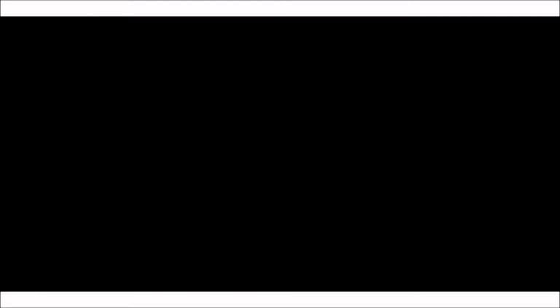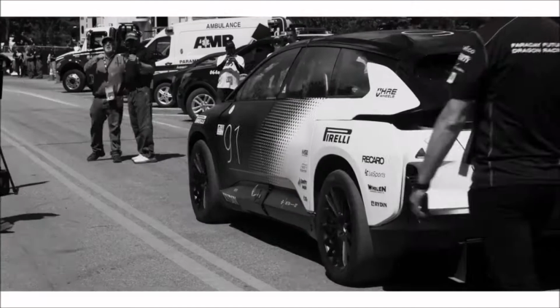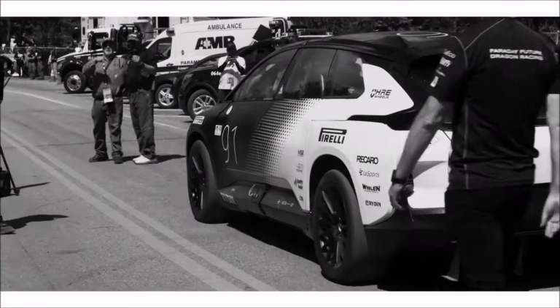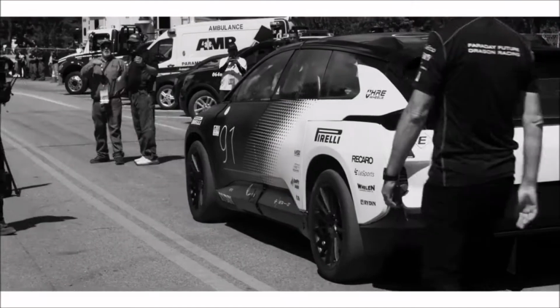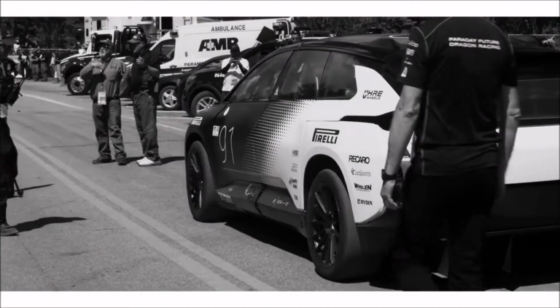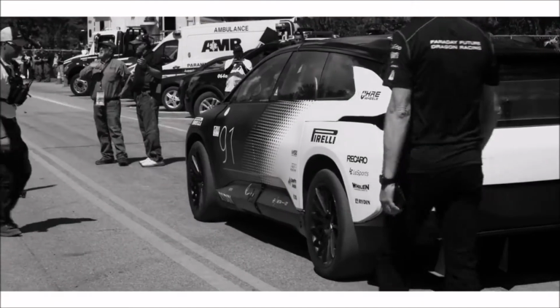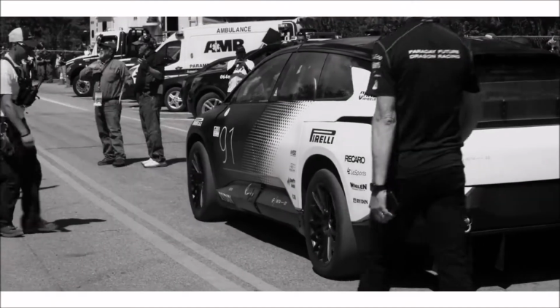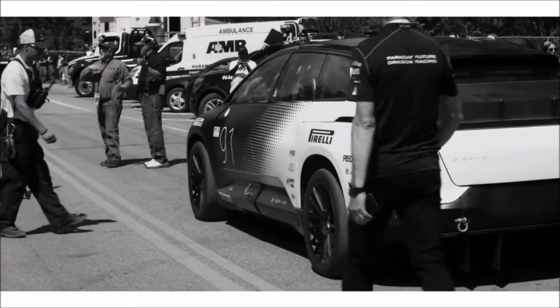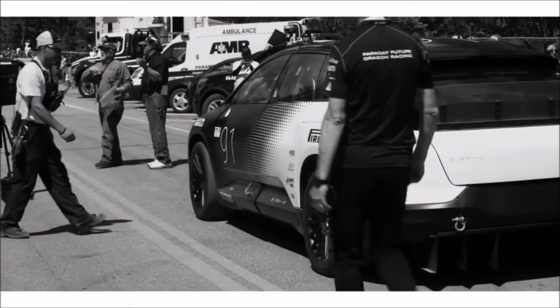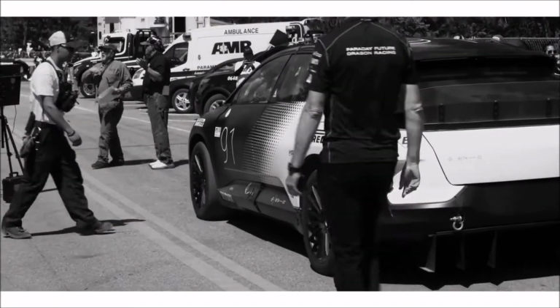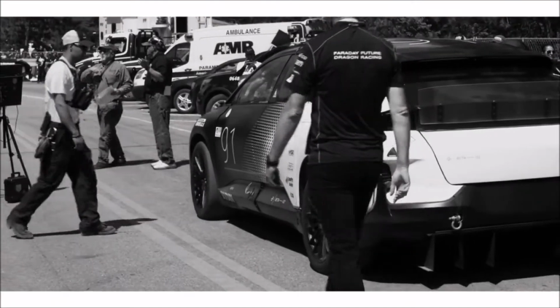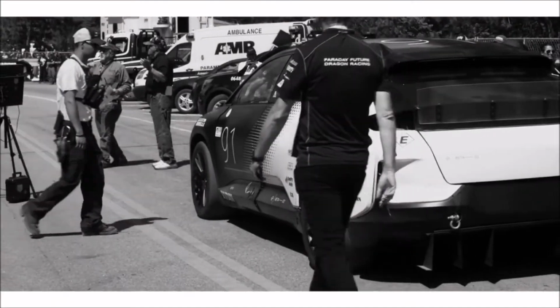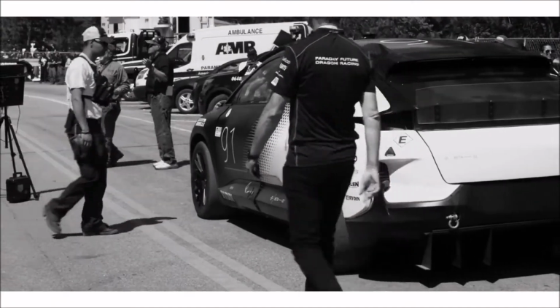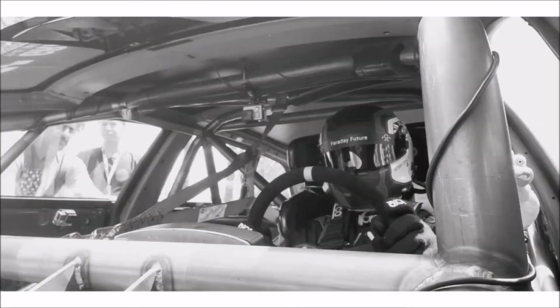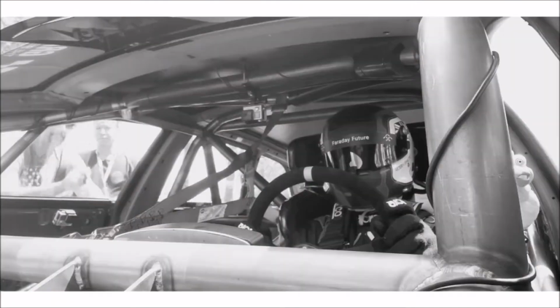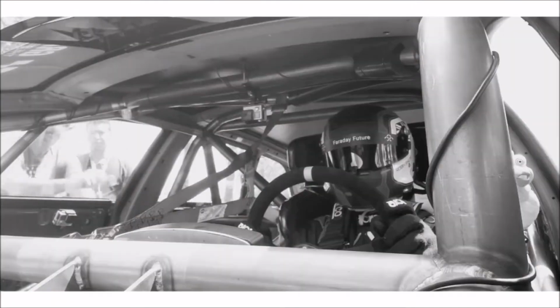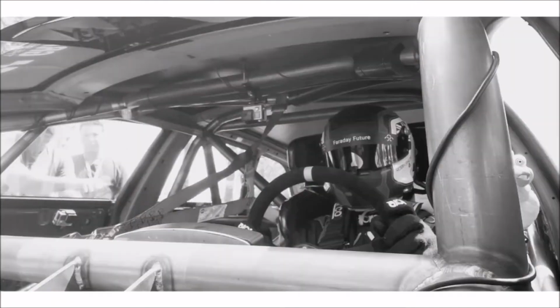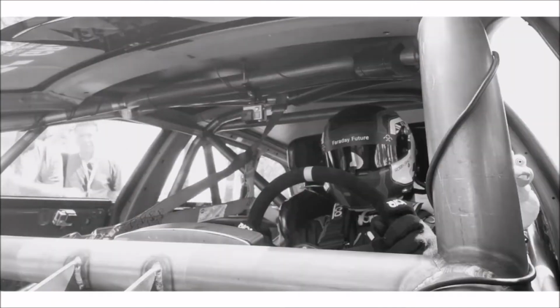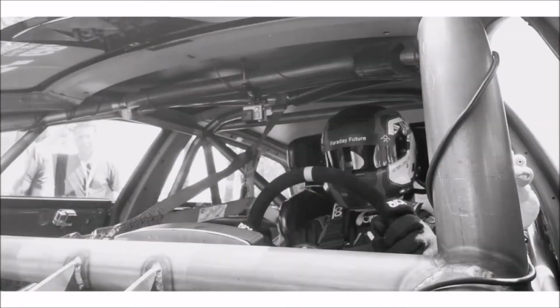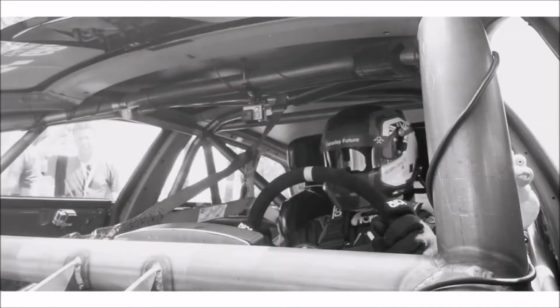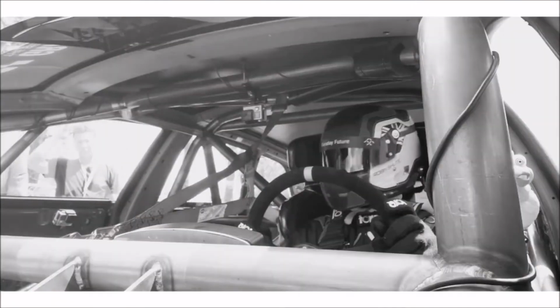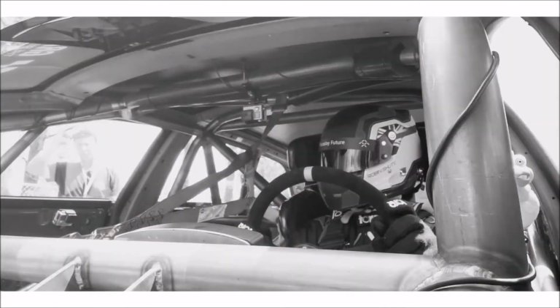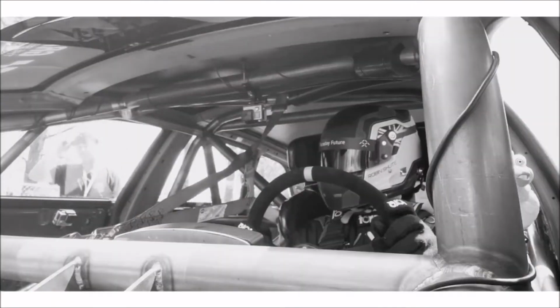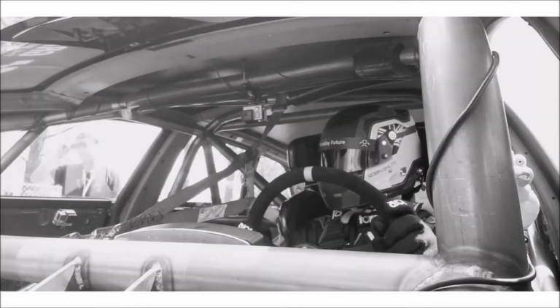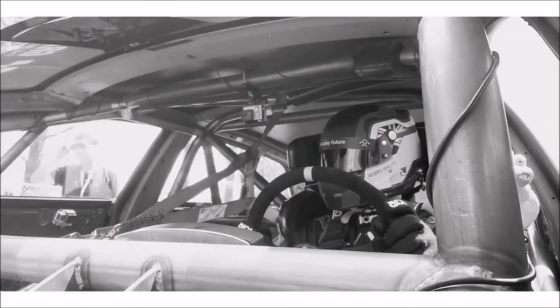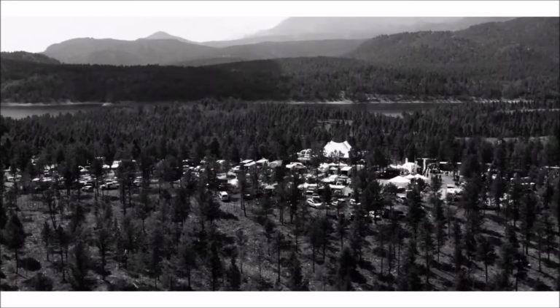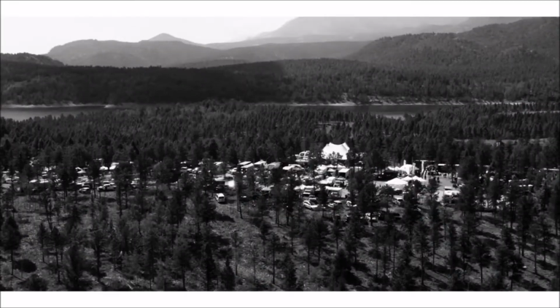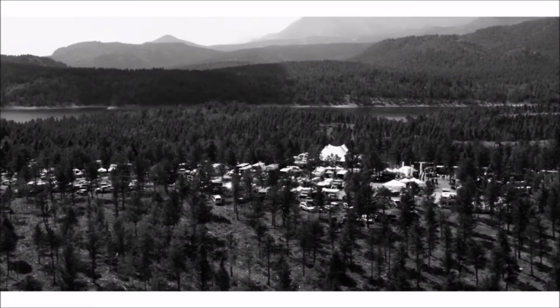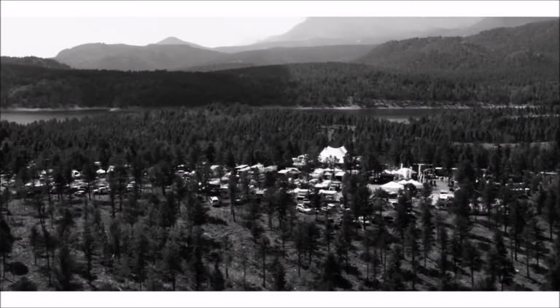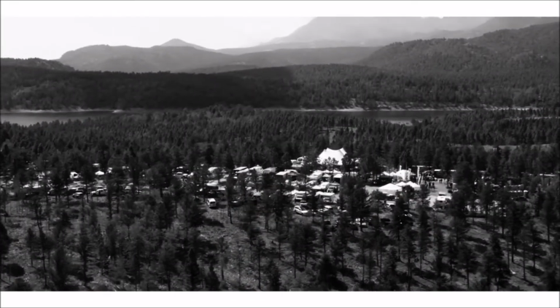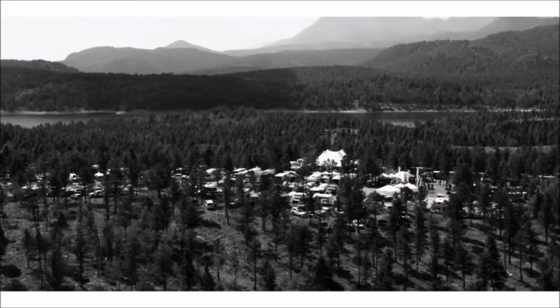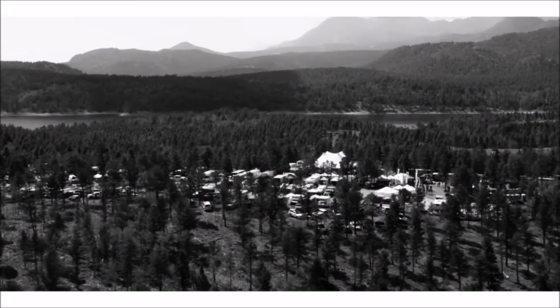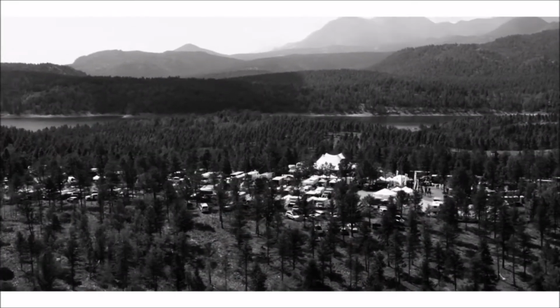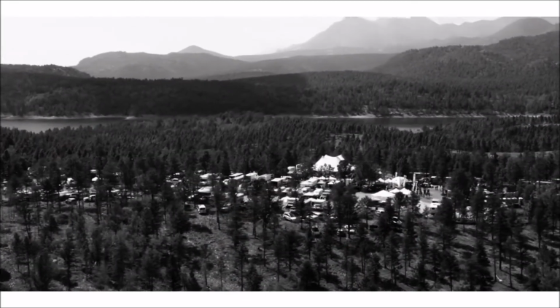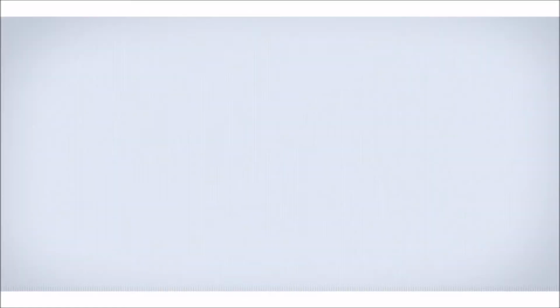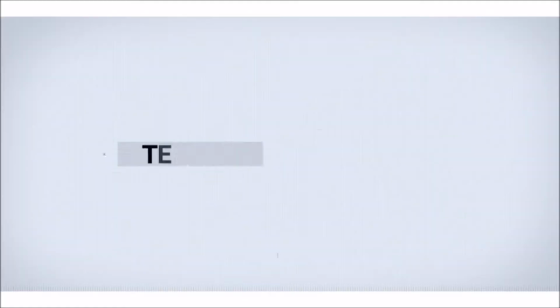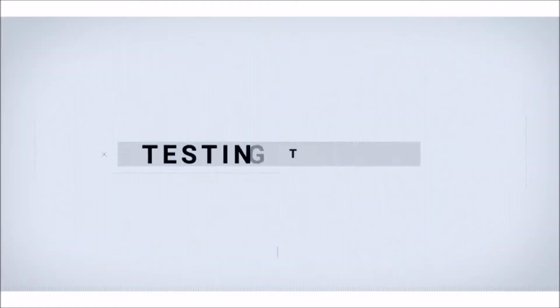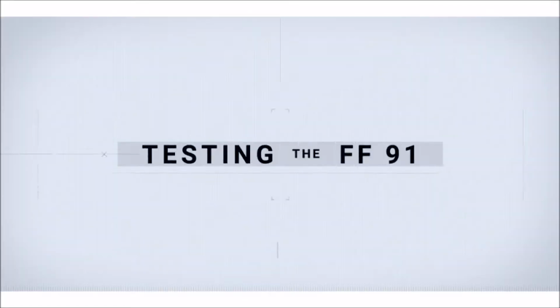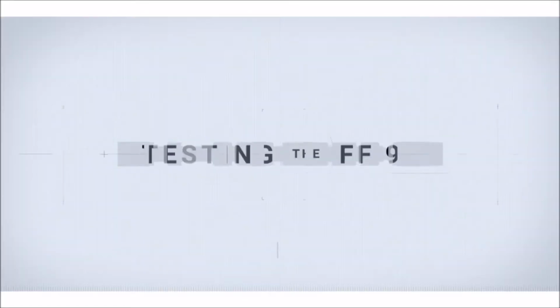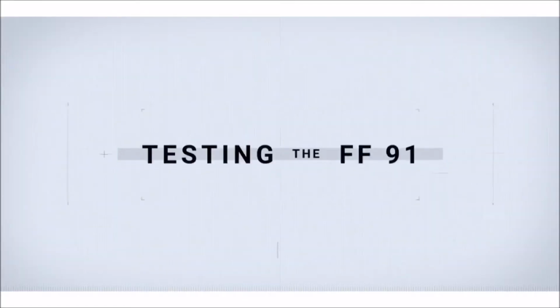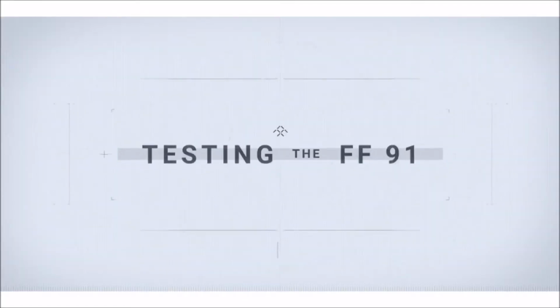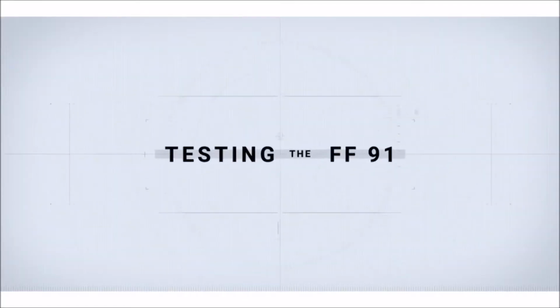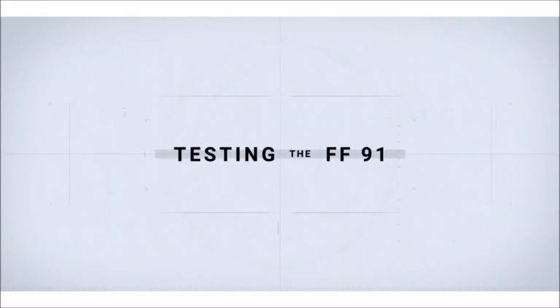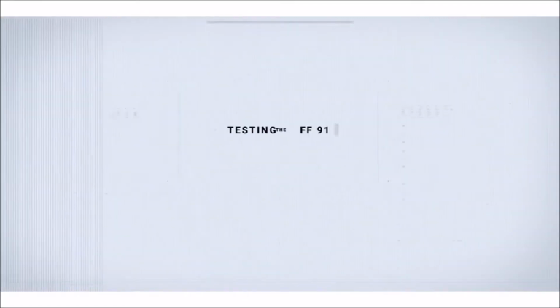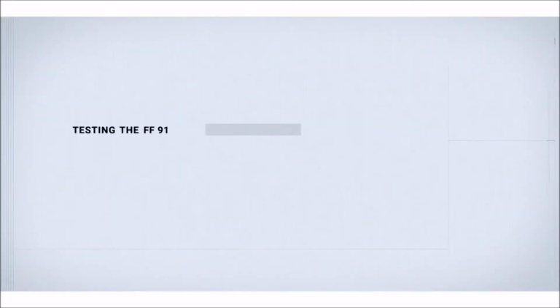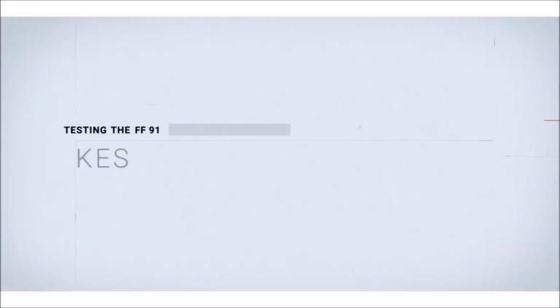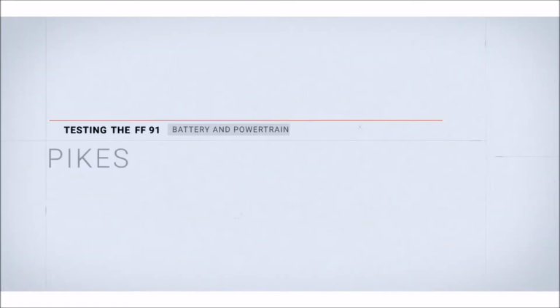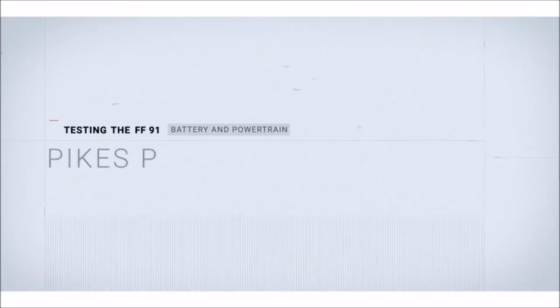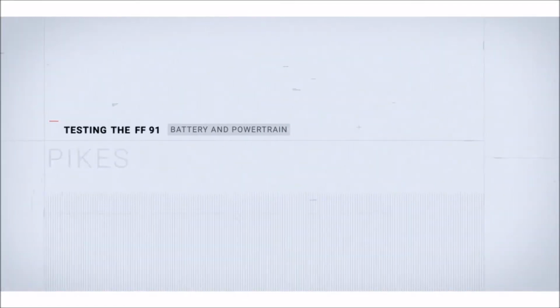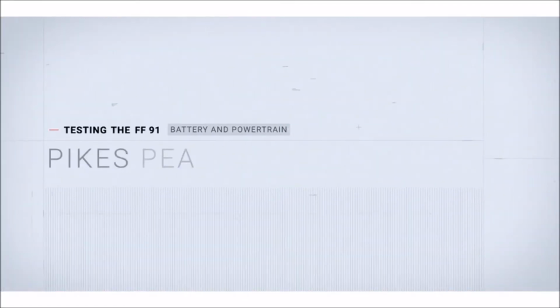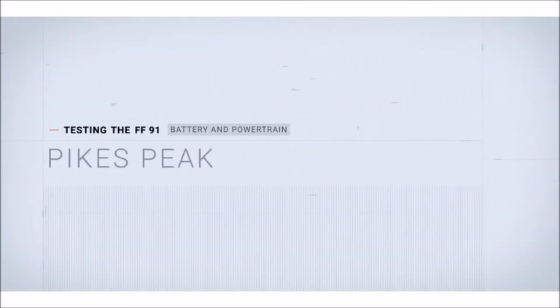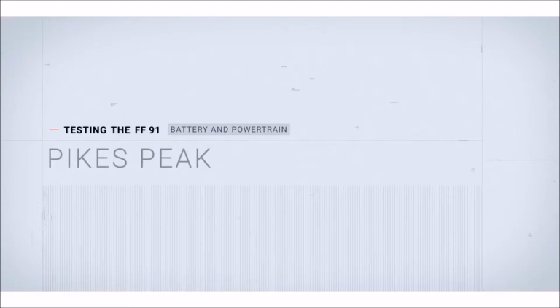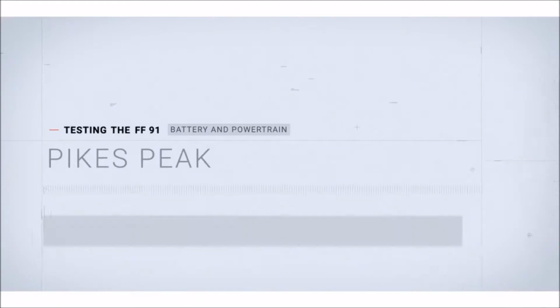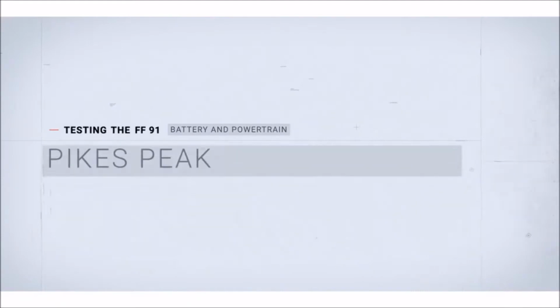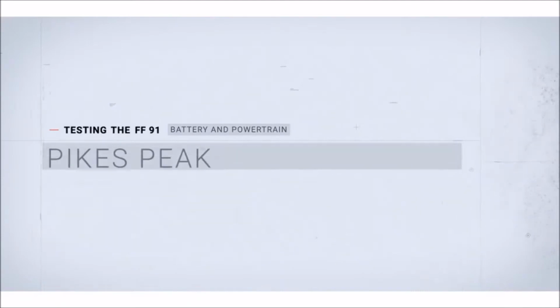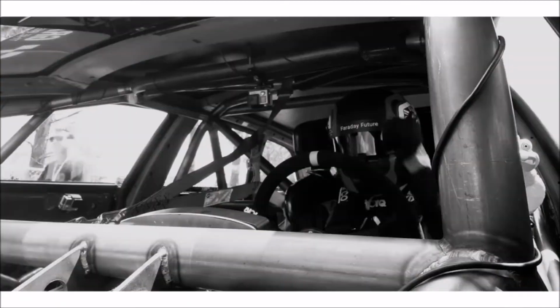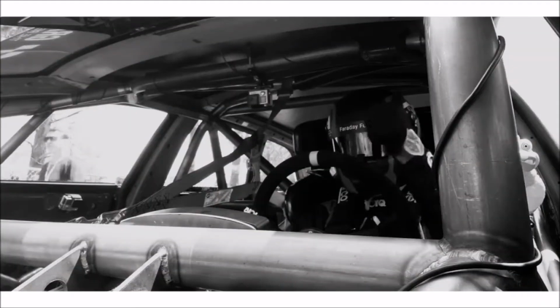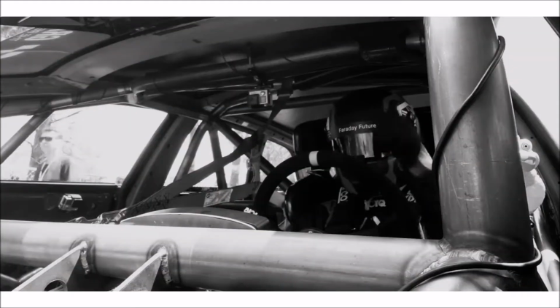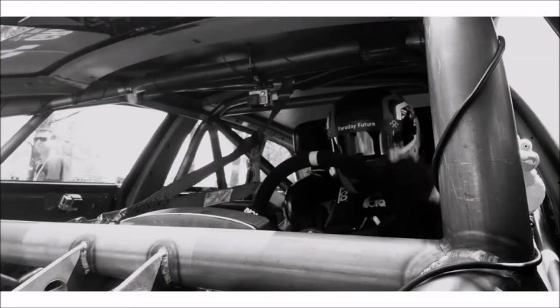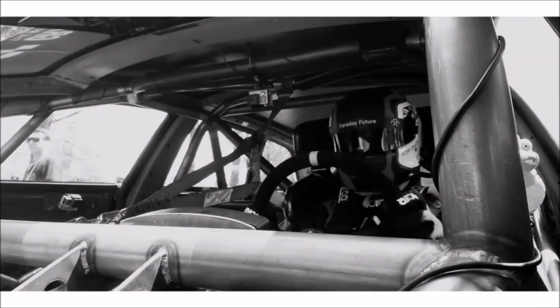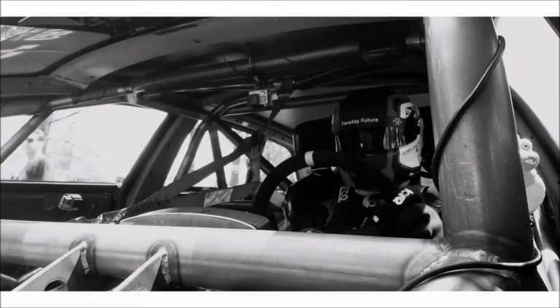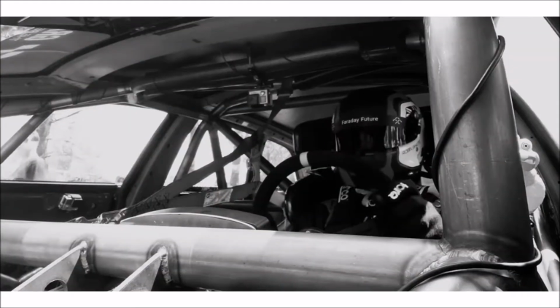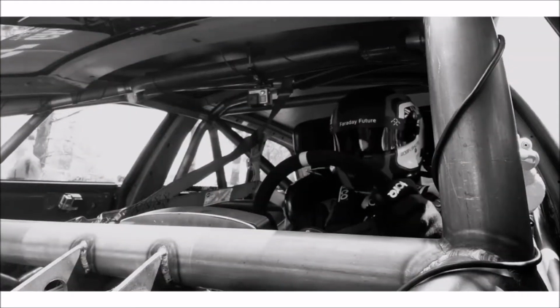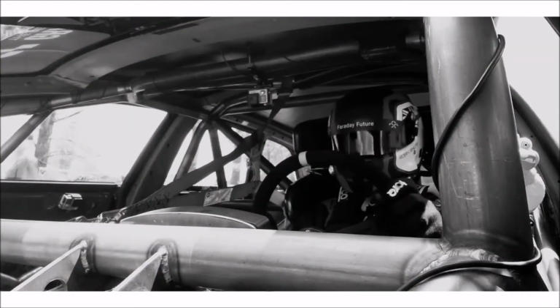A12 pulling up to the line, bolts to reset. Go, go, go.